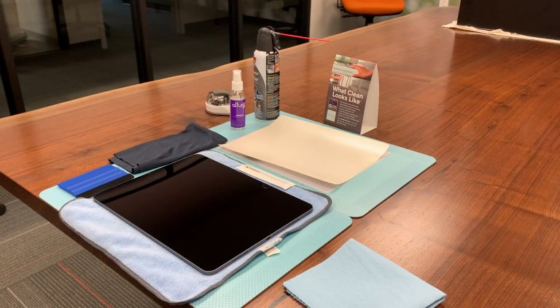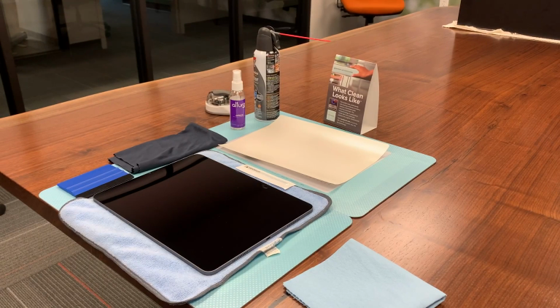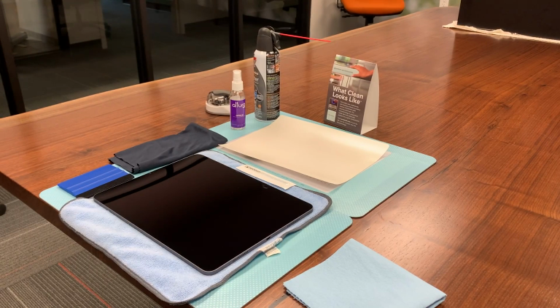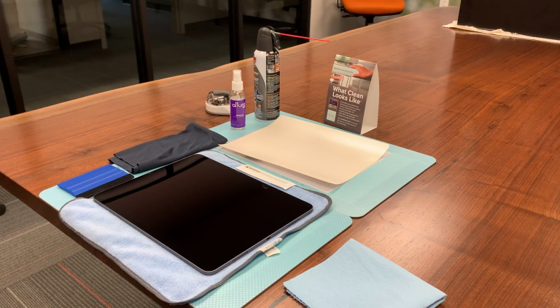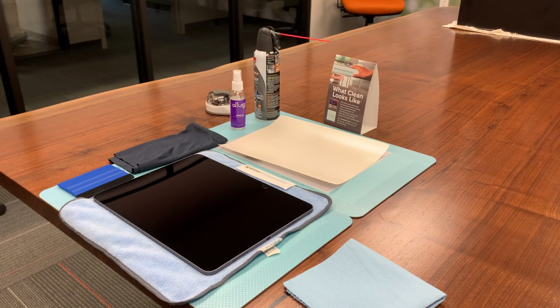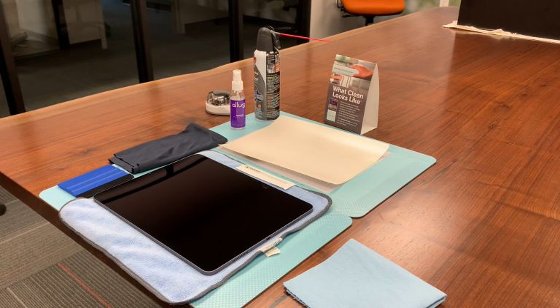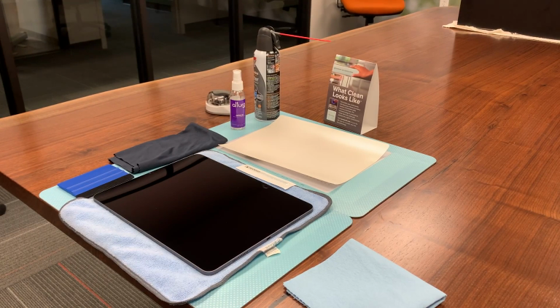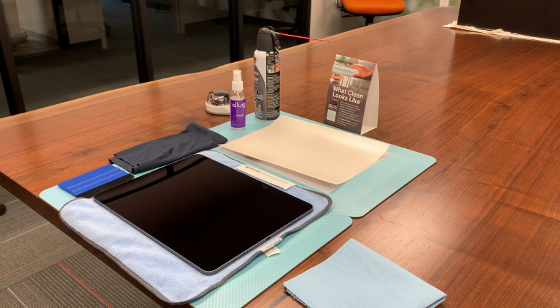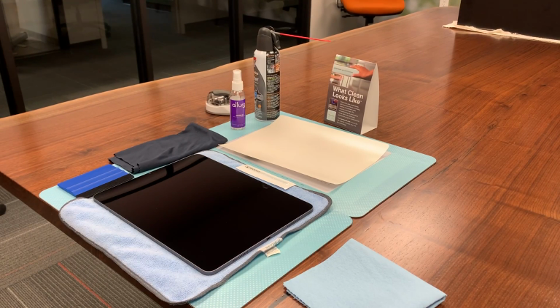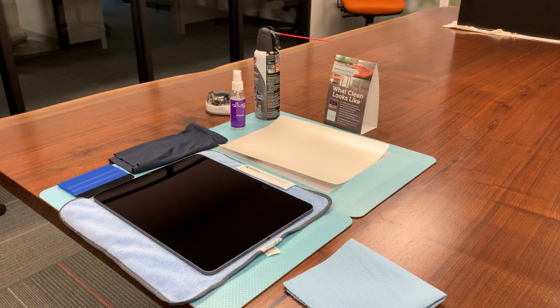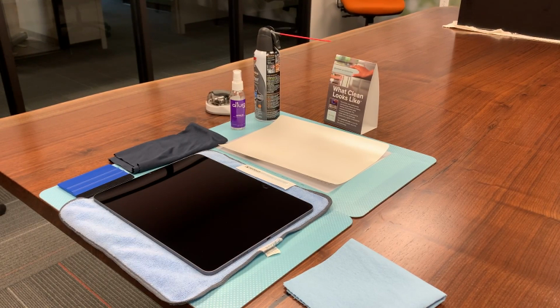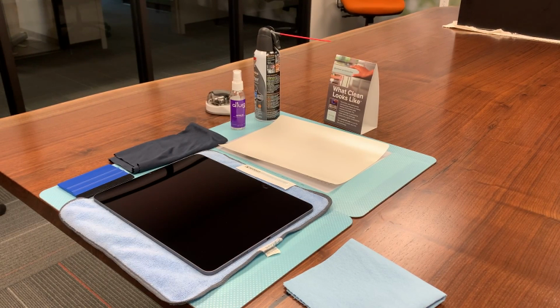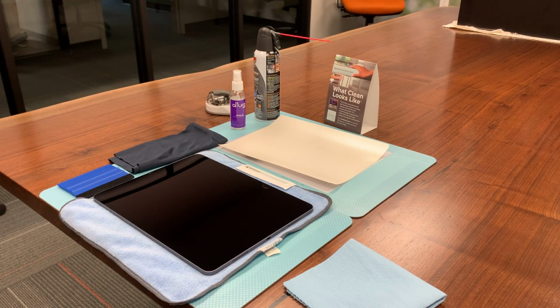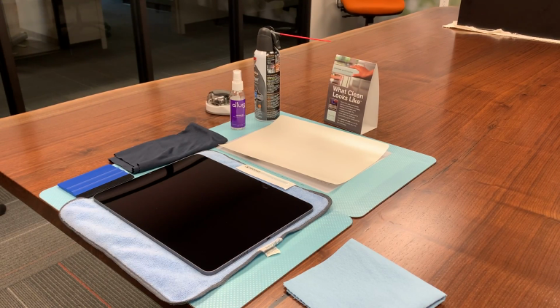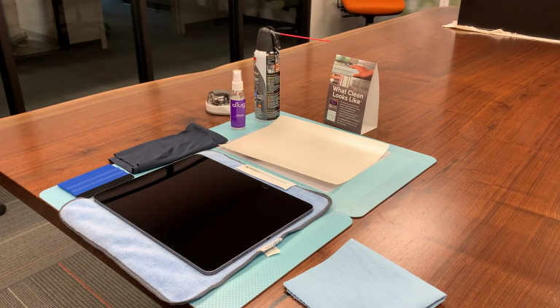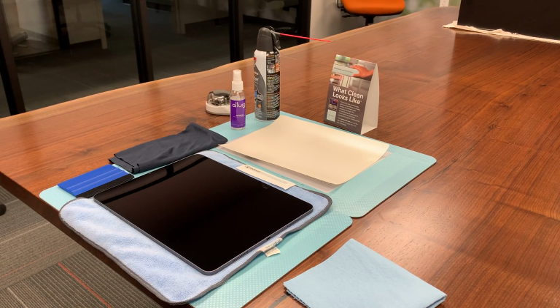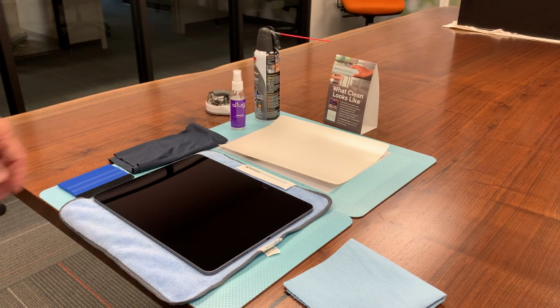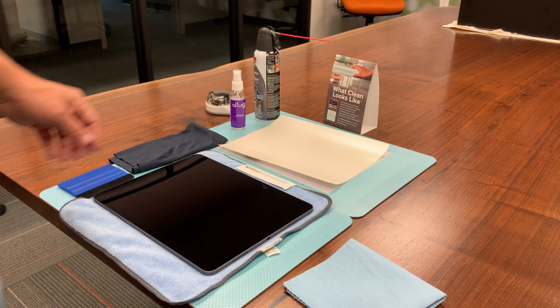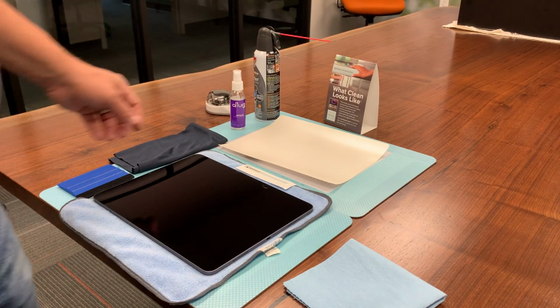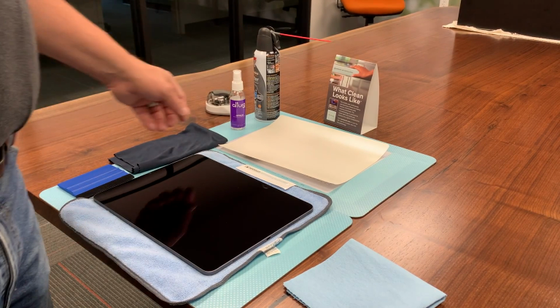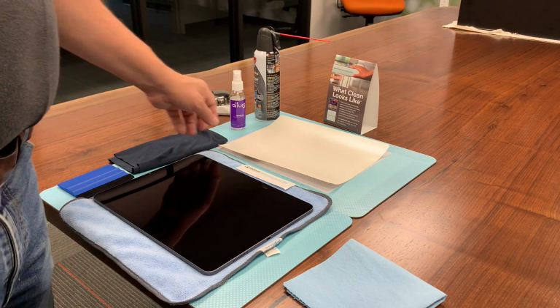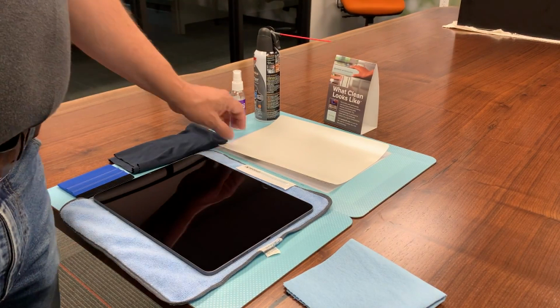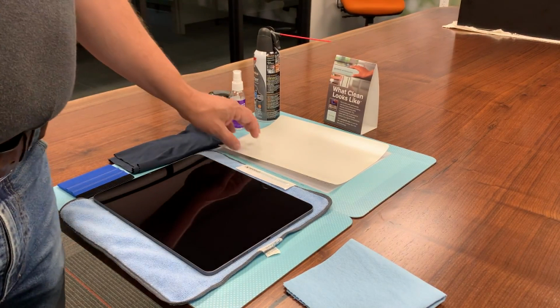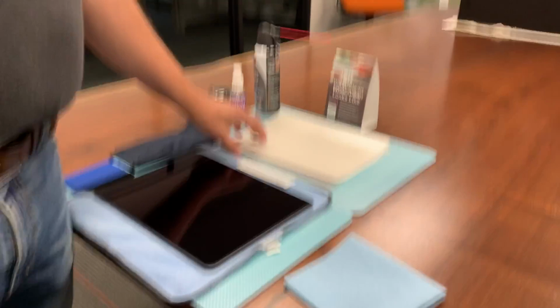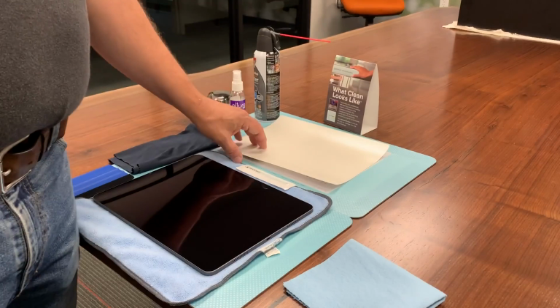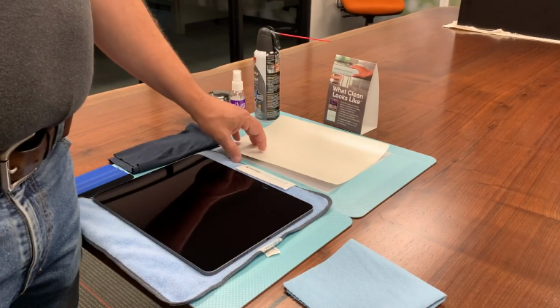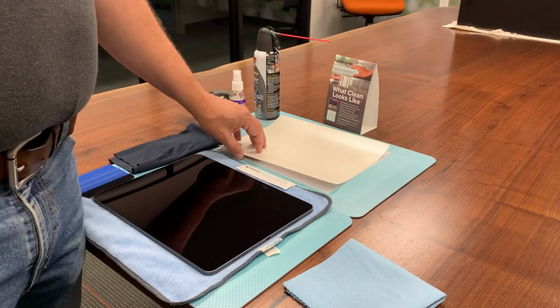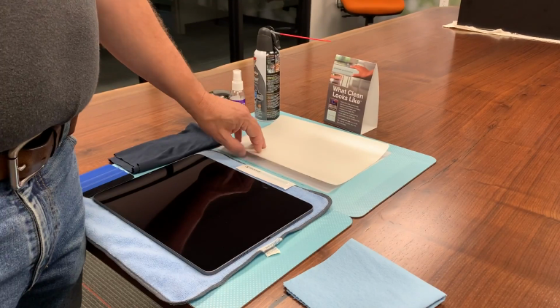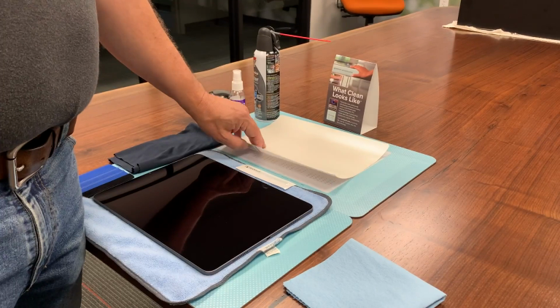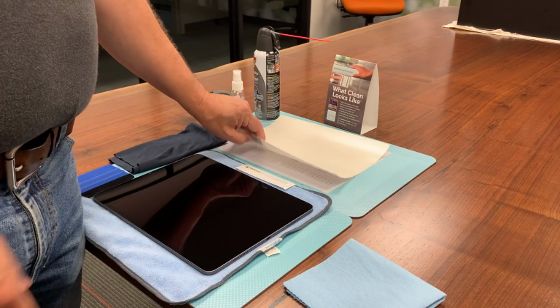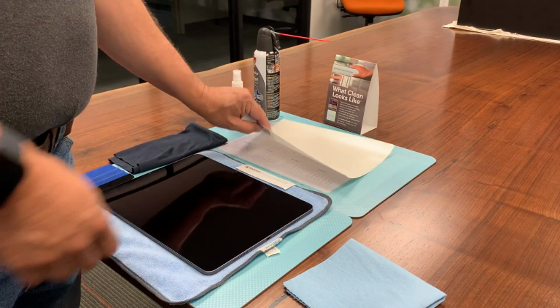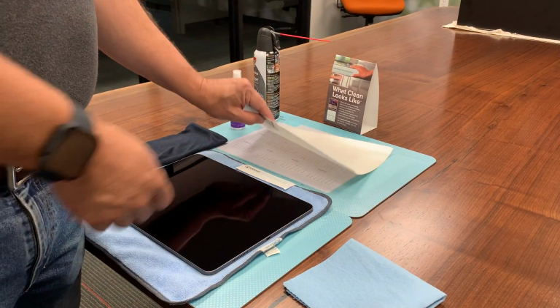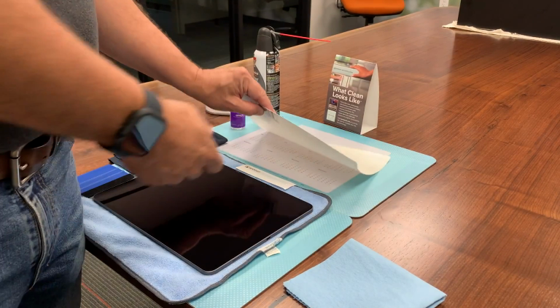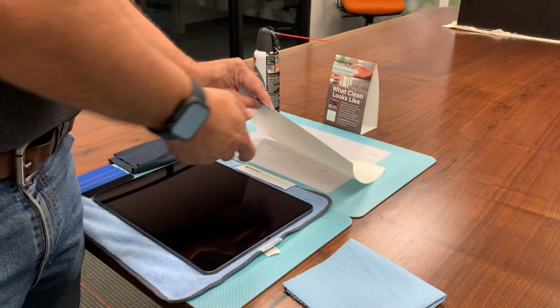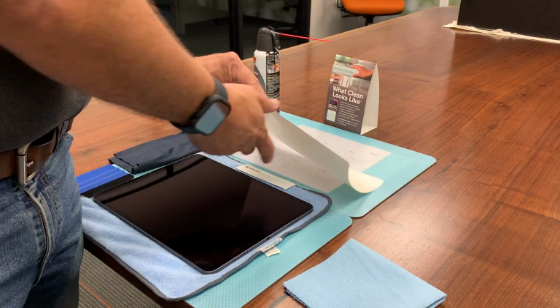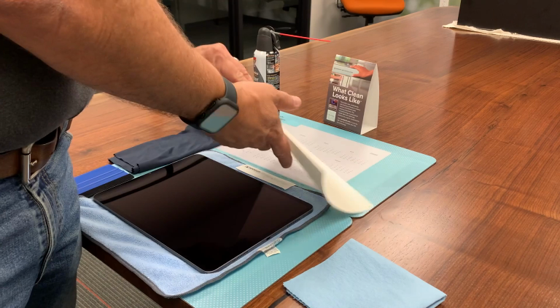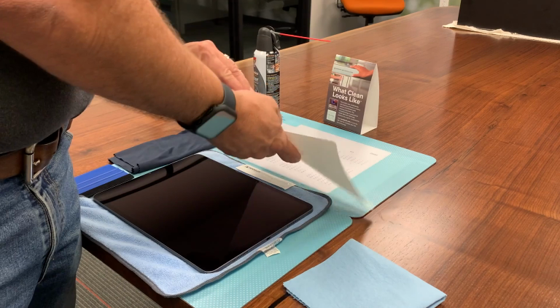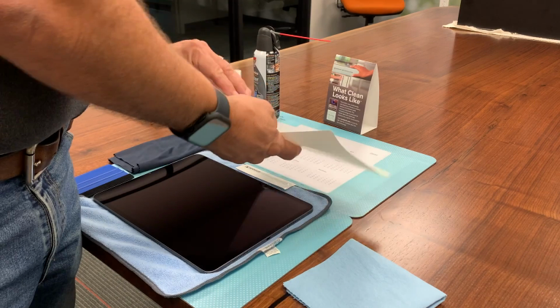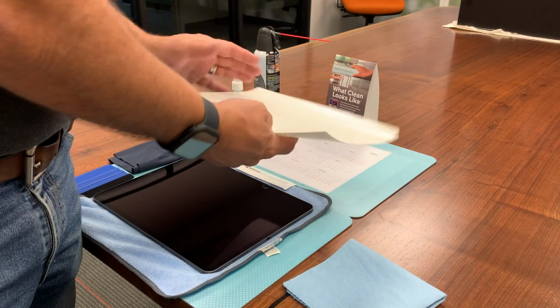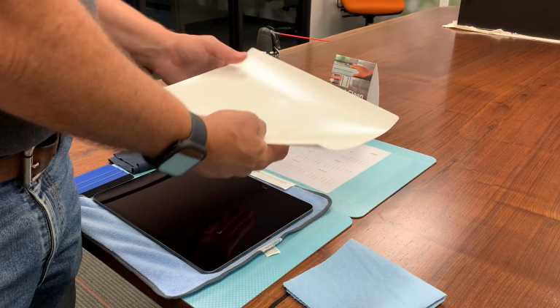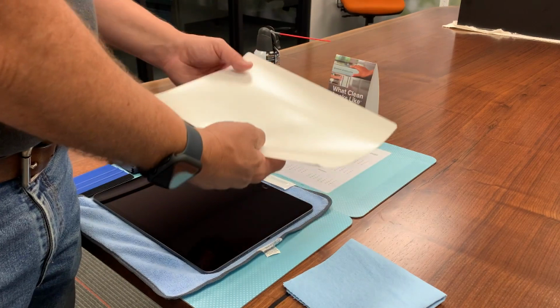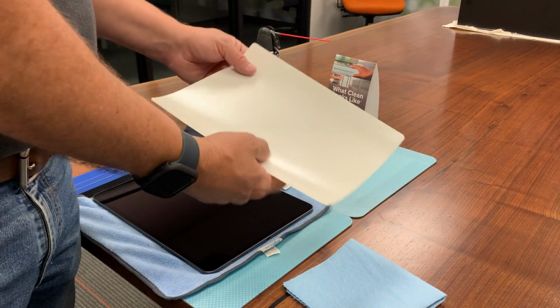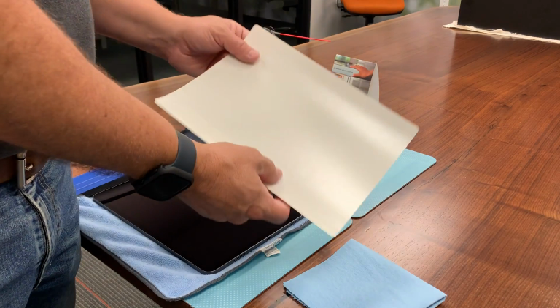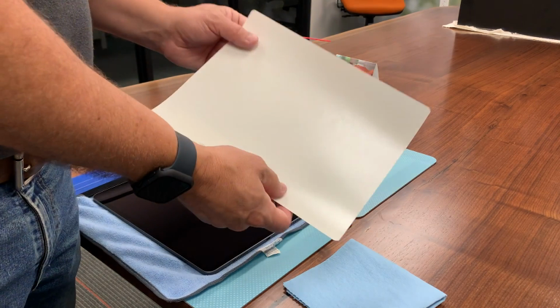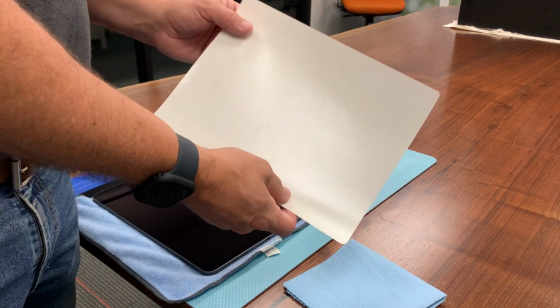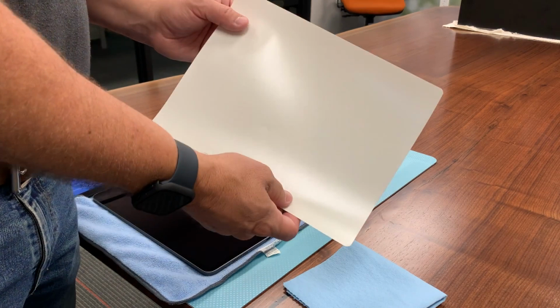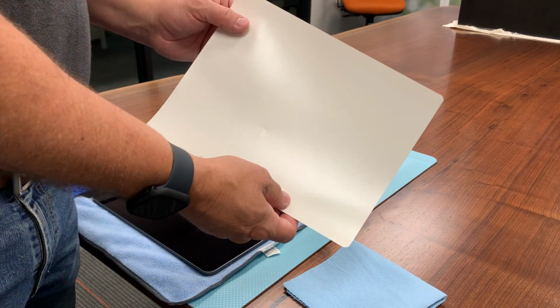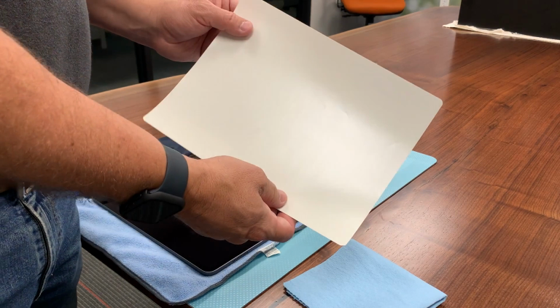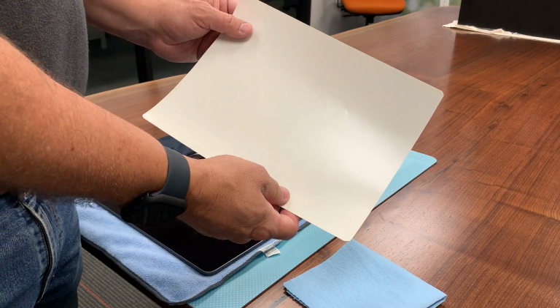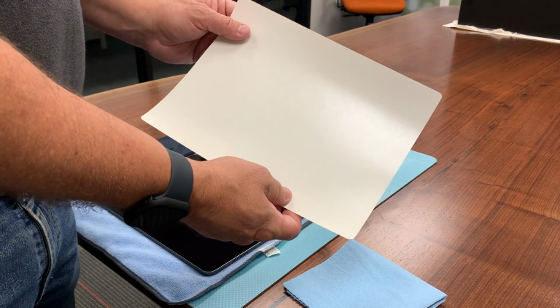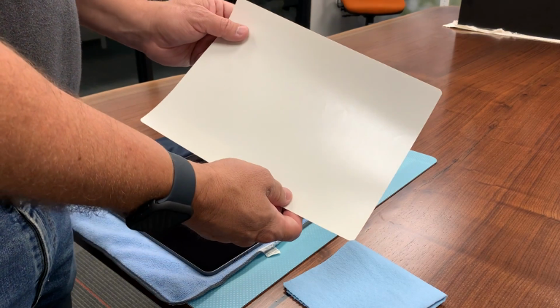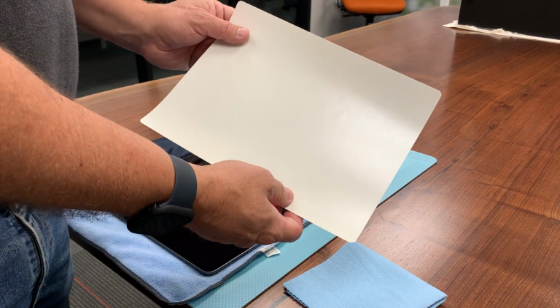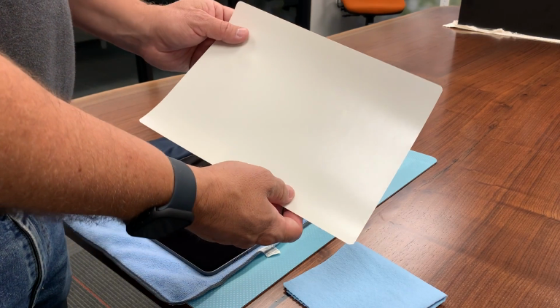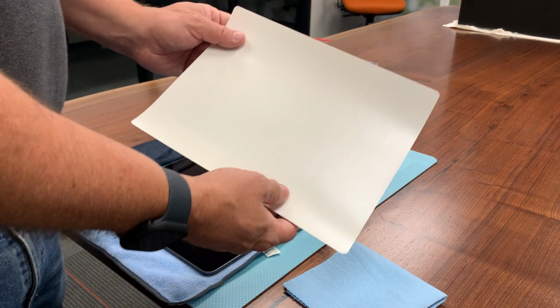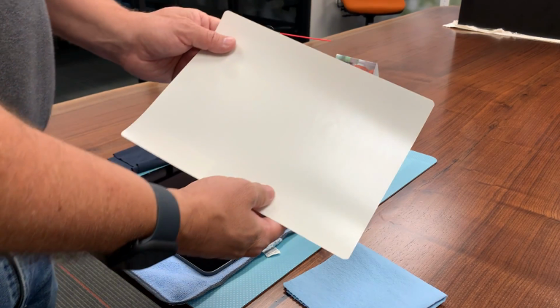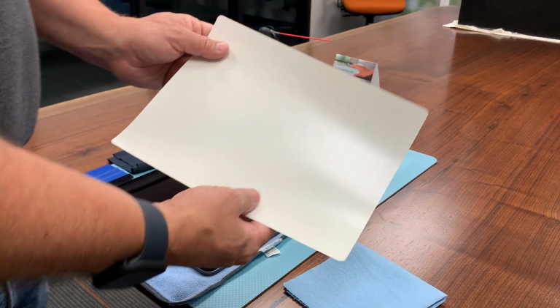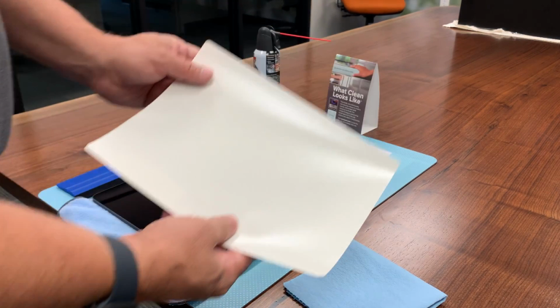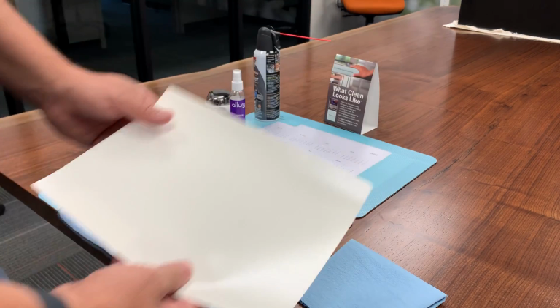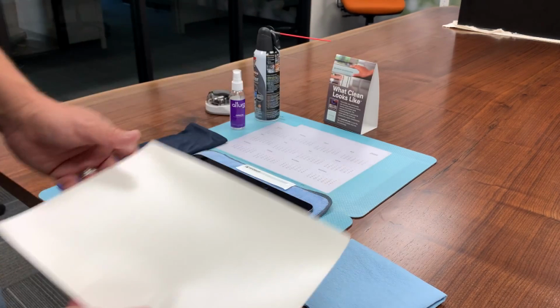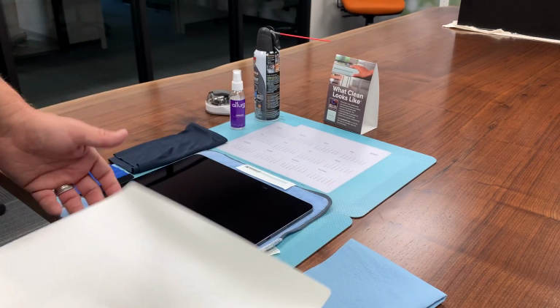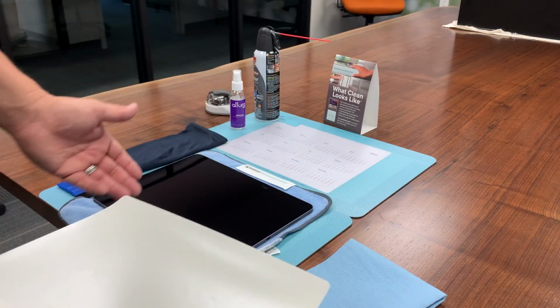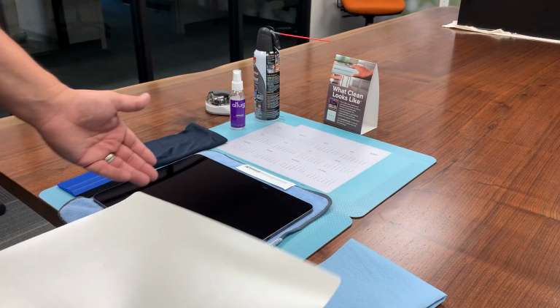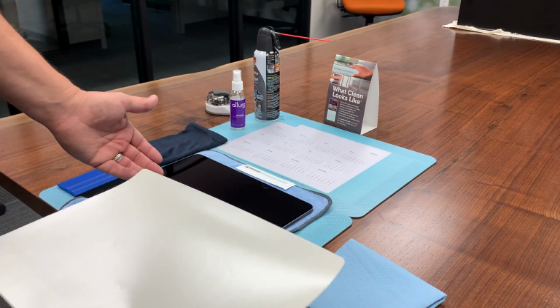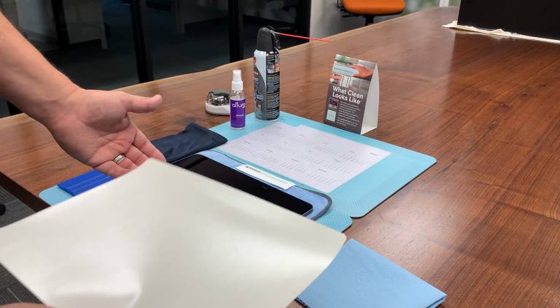Welcome to NanoTouch Installation Training. In this video we're going to cover the installation of one of our 9x12 touchscreen films onto an iPad.